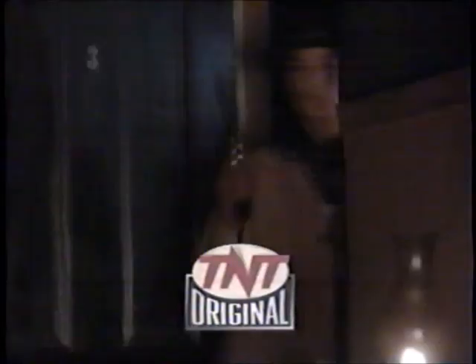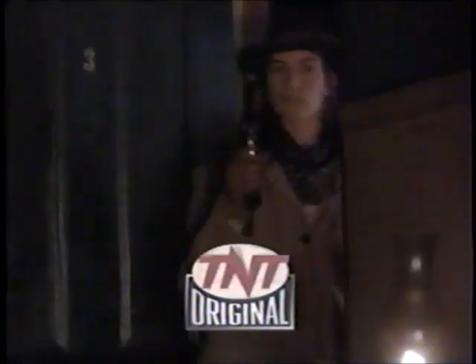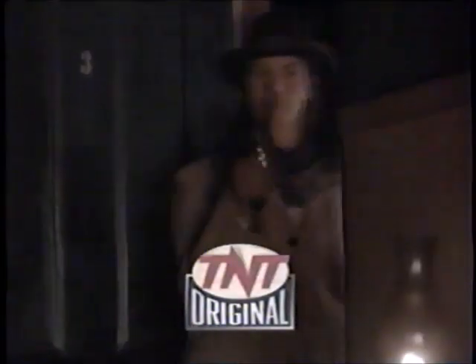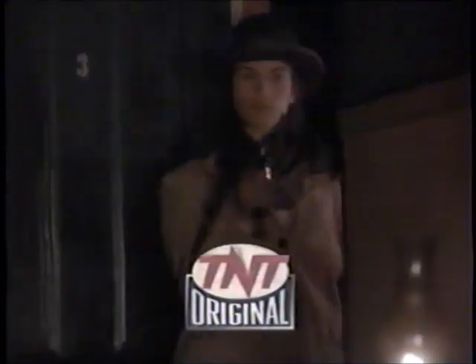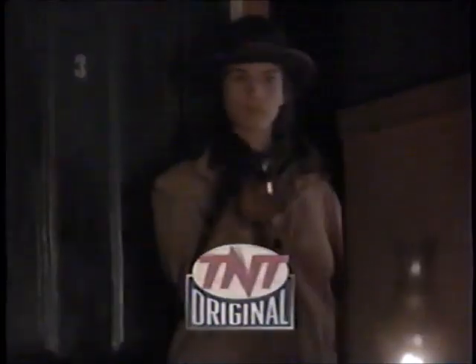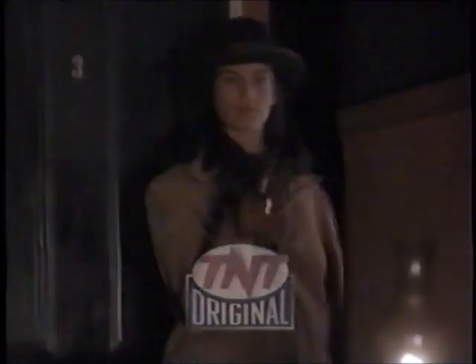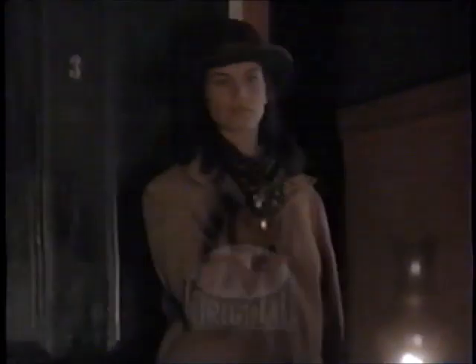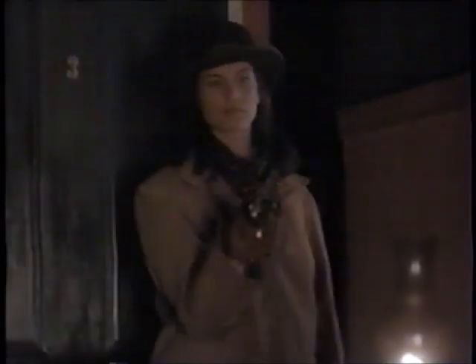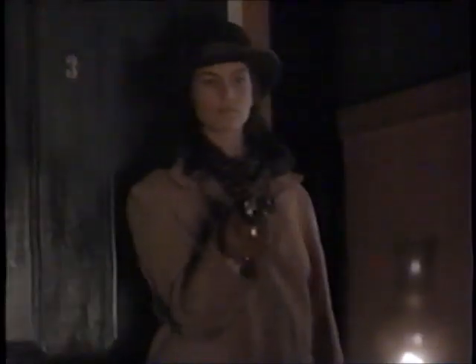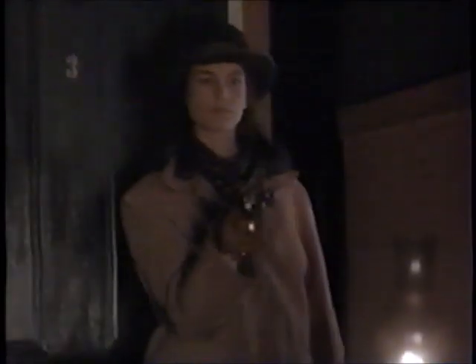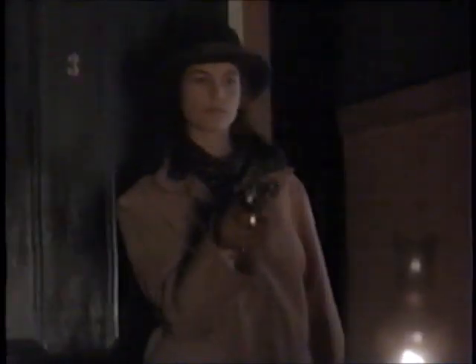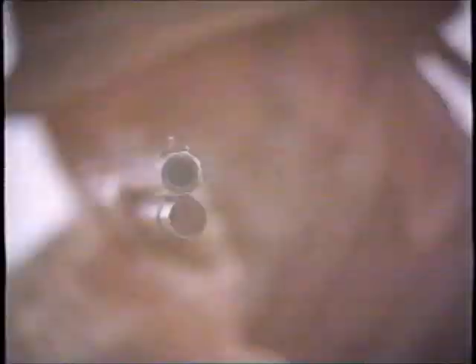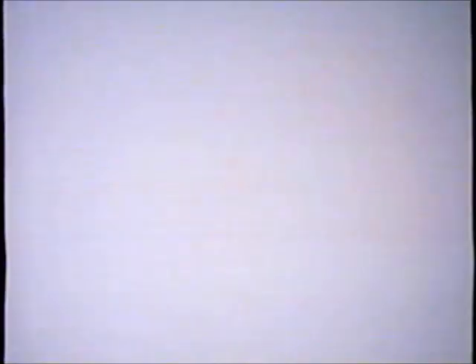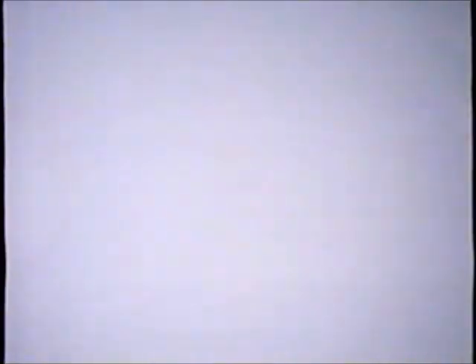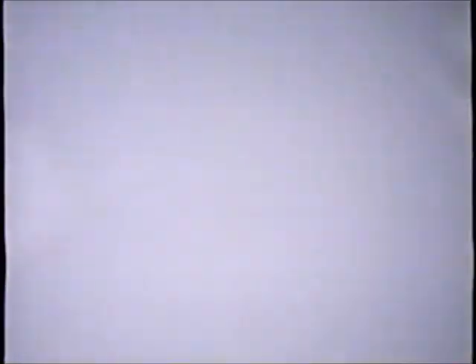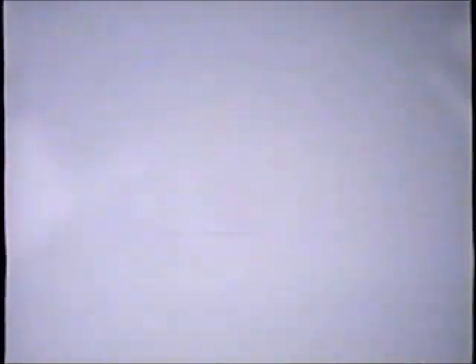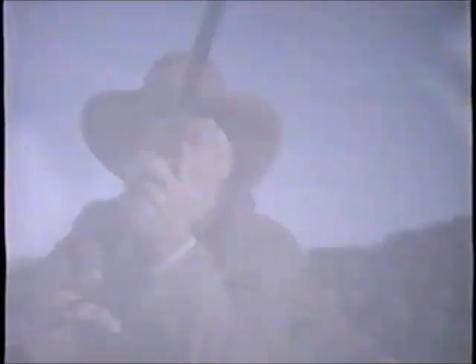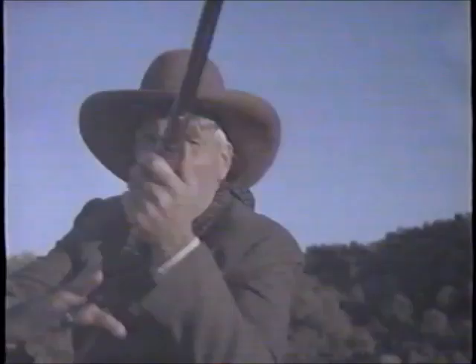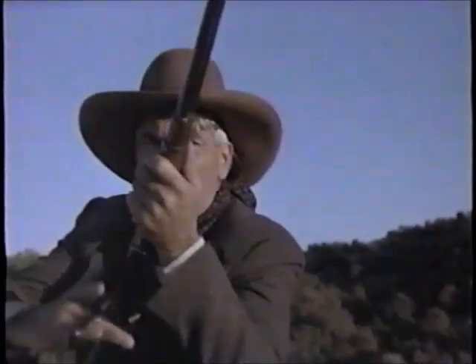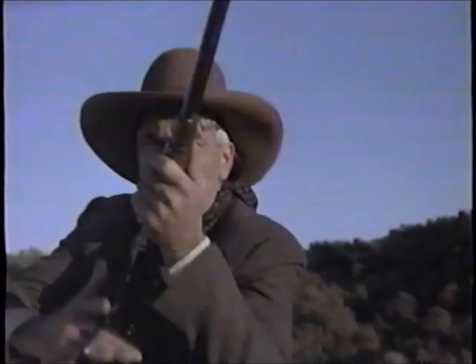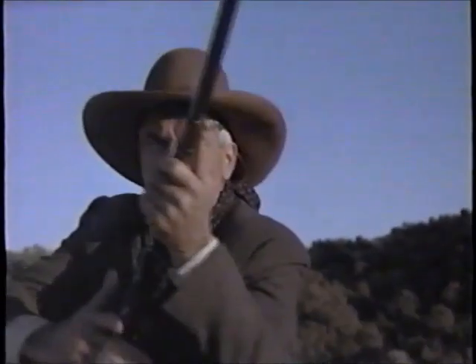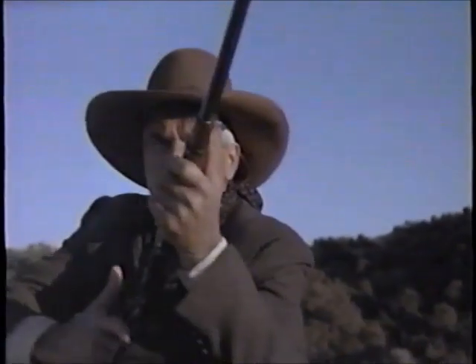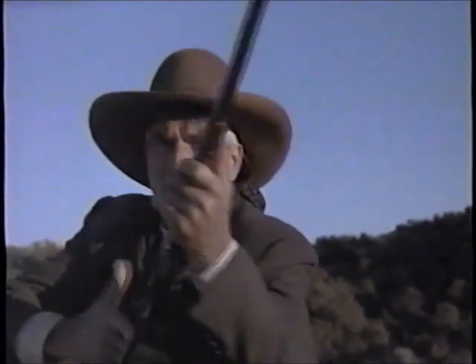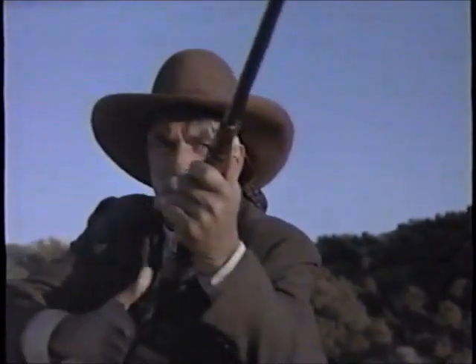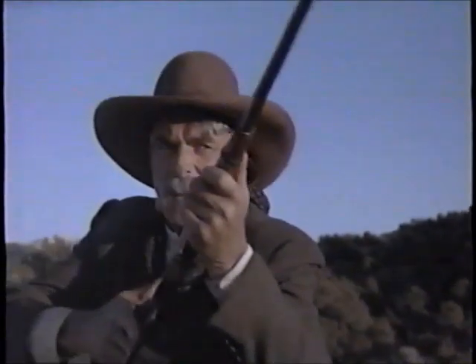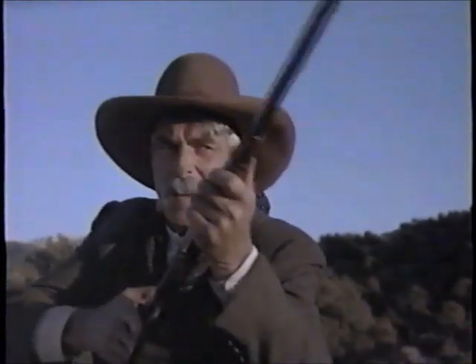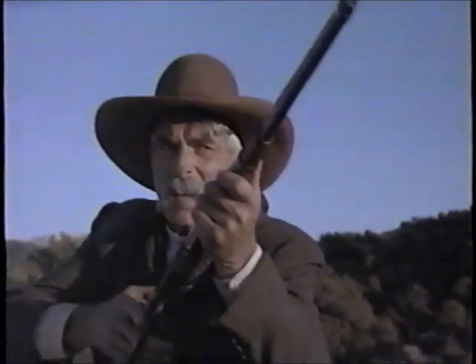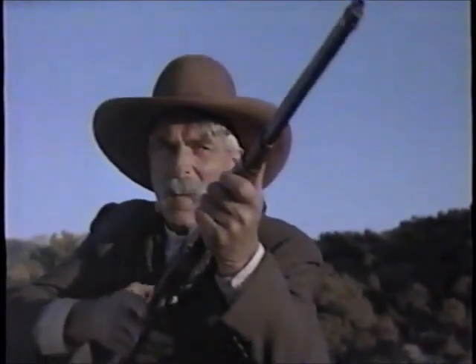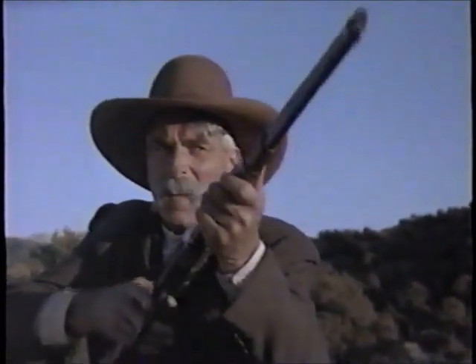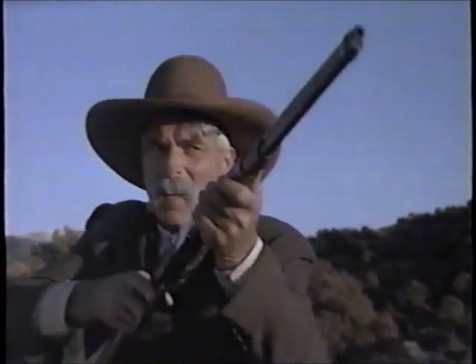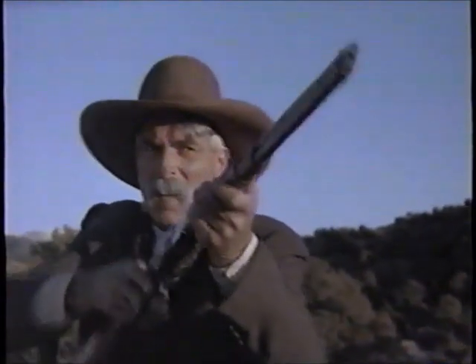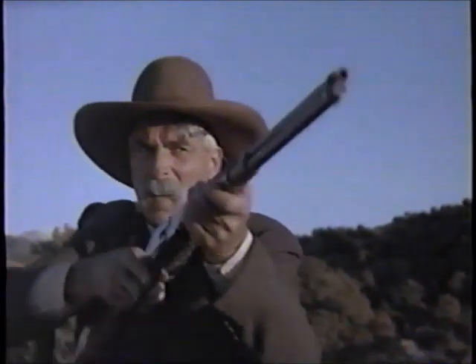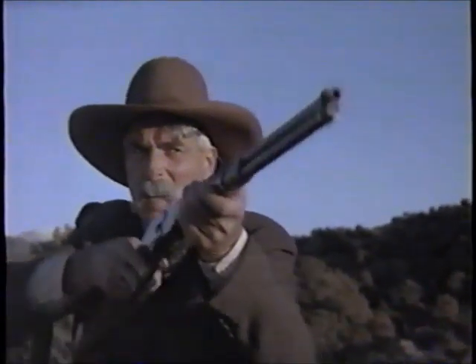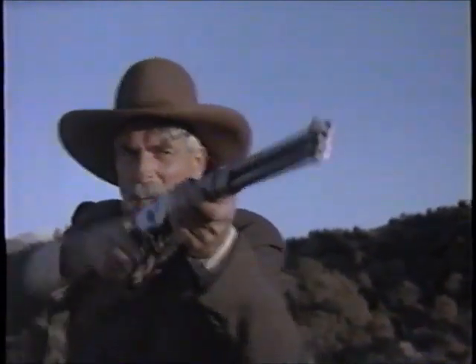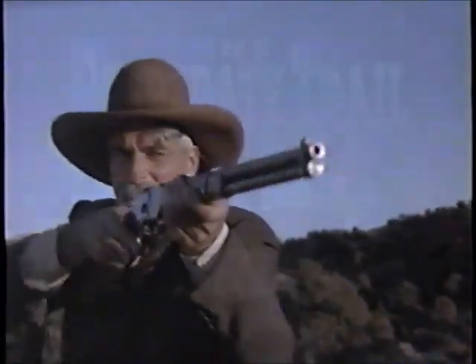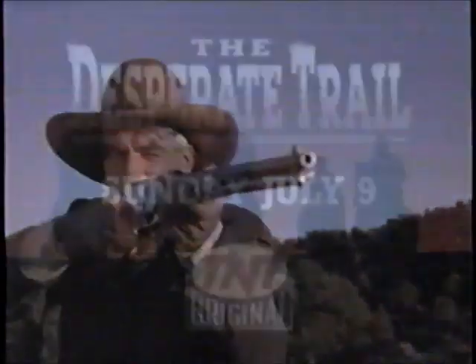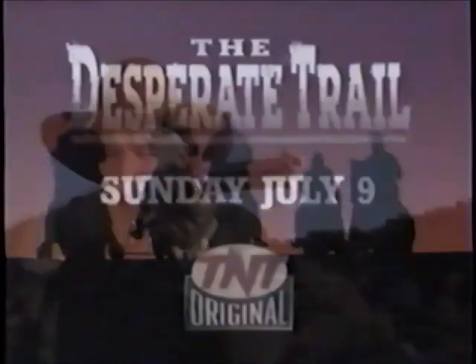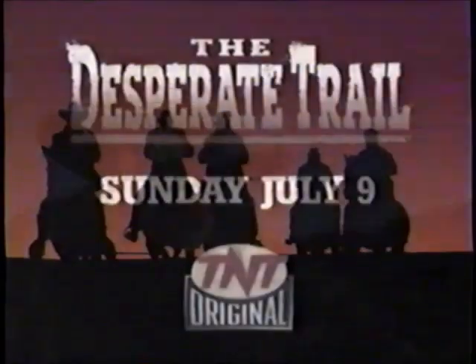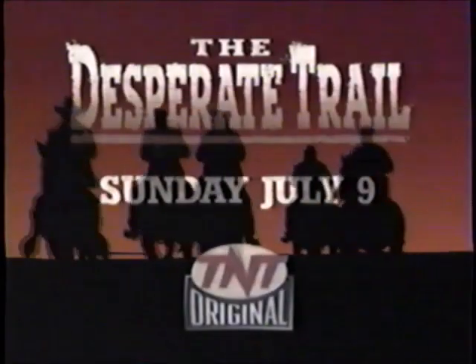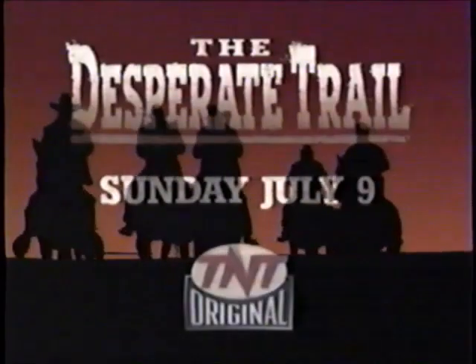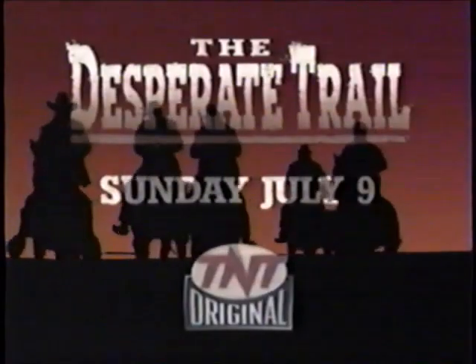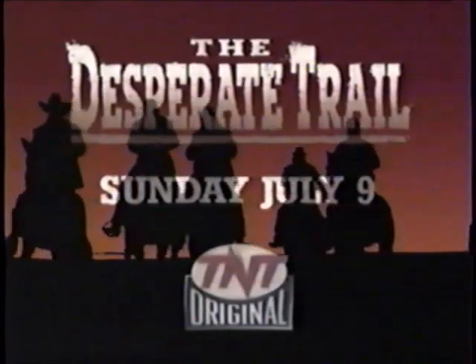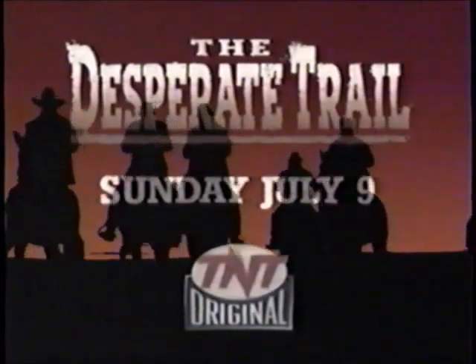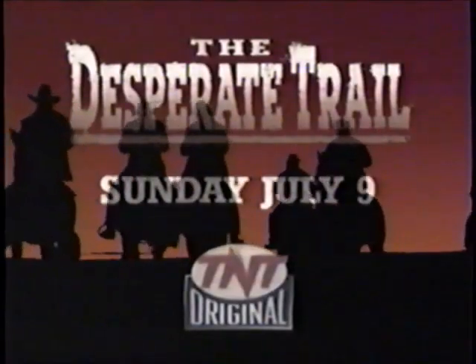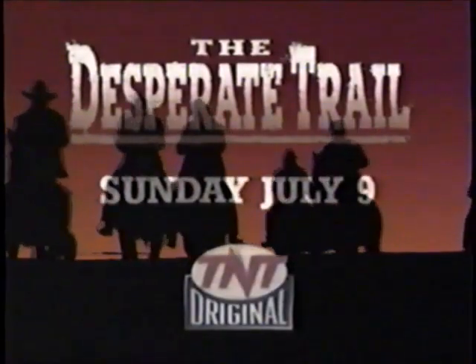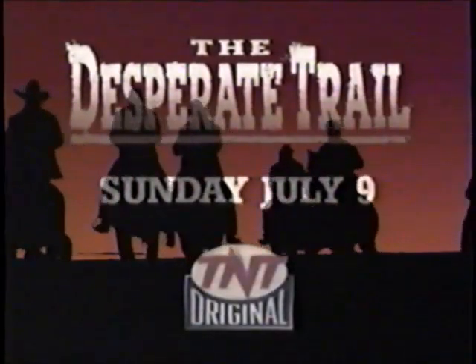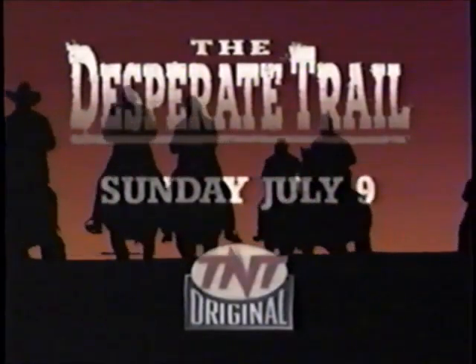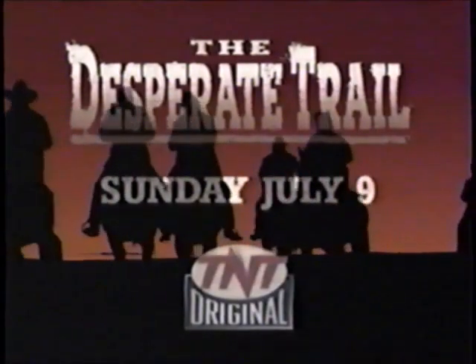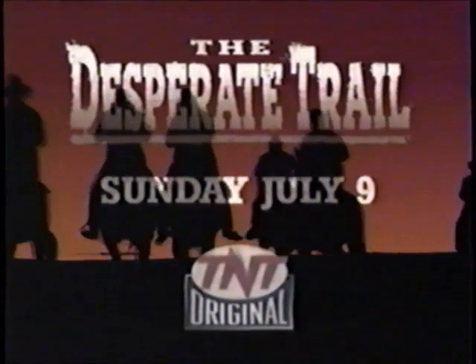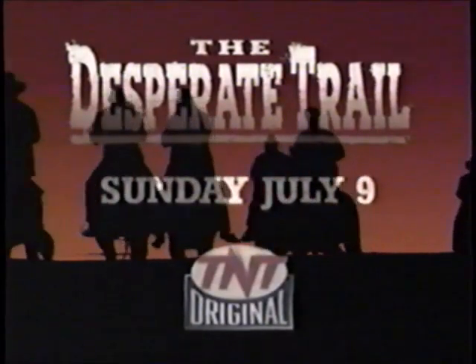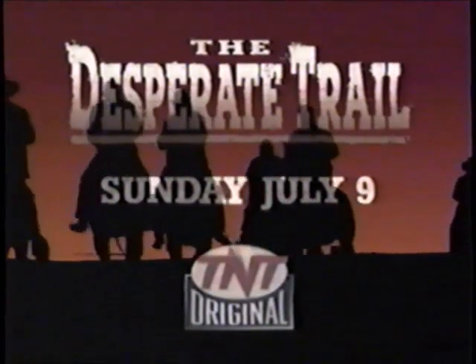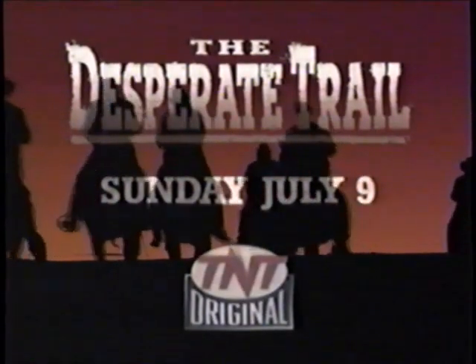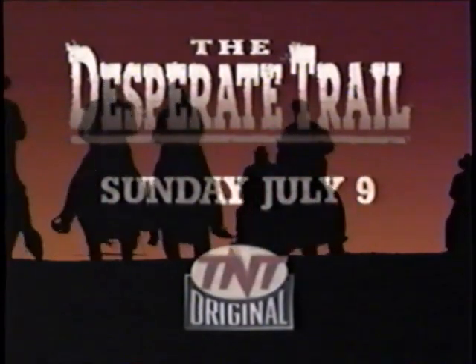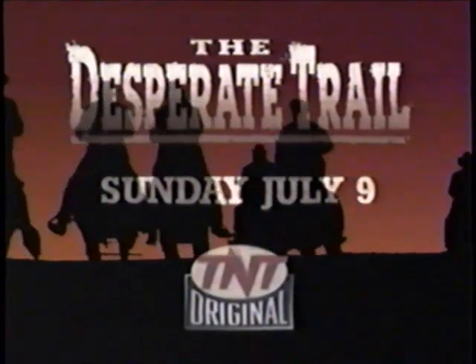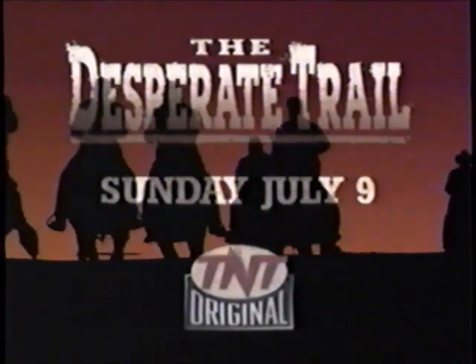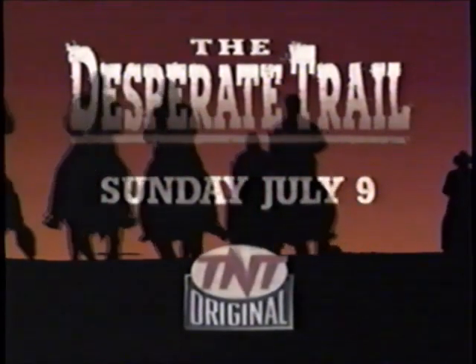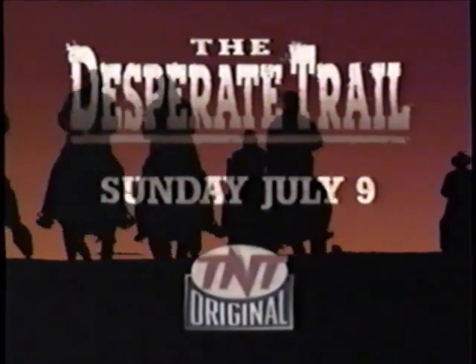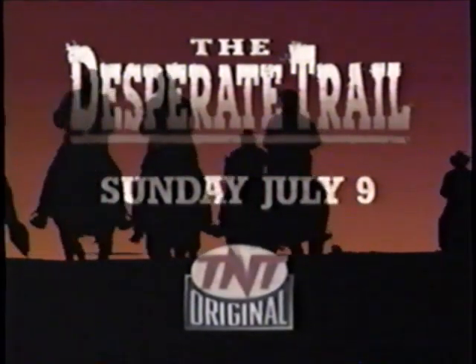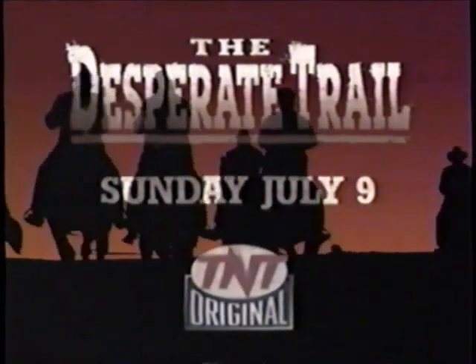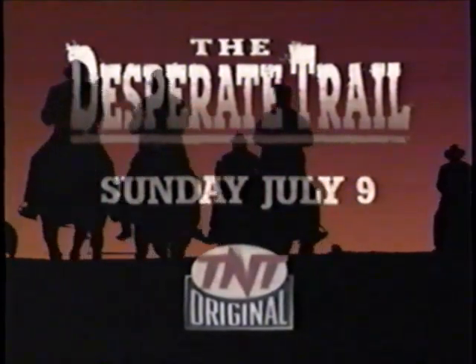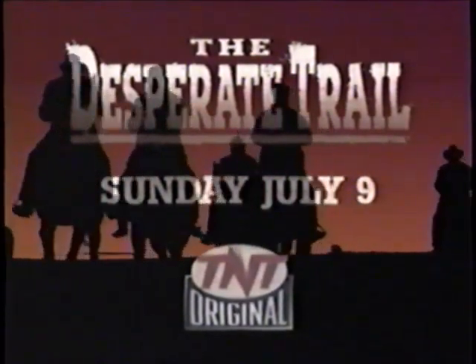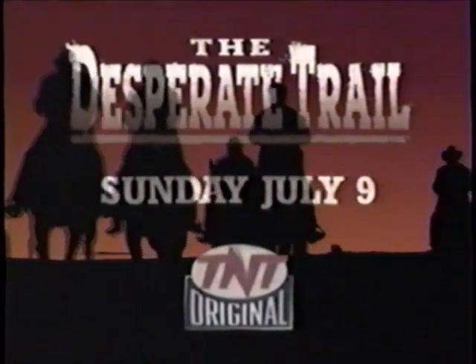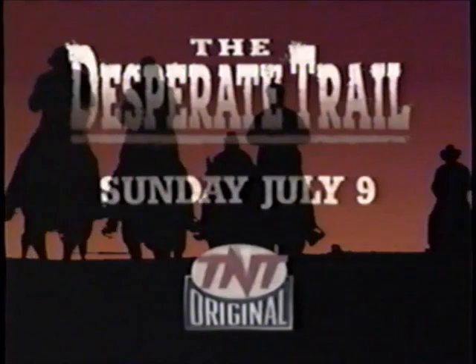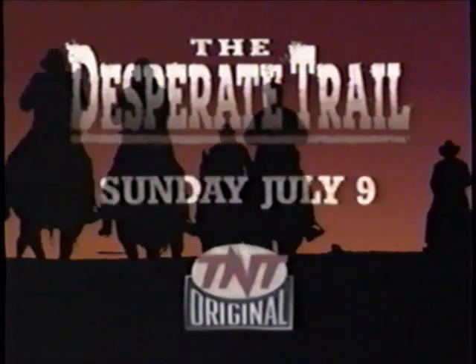Linda Fiorentino and Sam Elliott in The Desperate Trail — Sunday, July 9th on TNT.